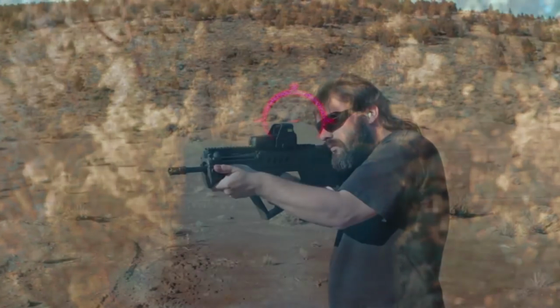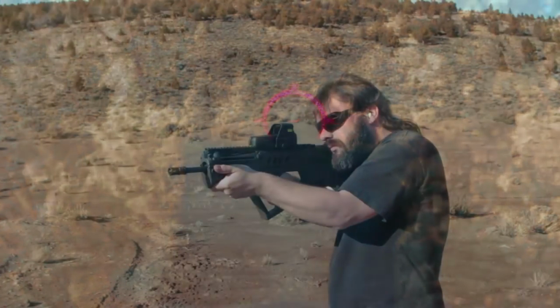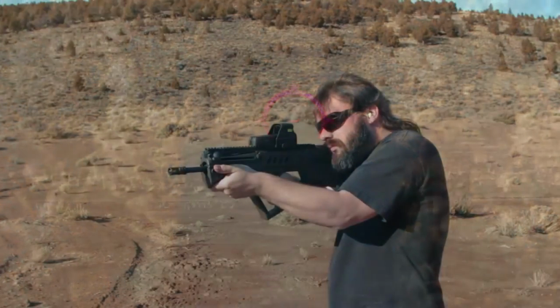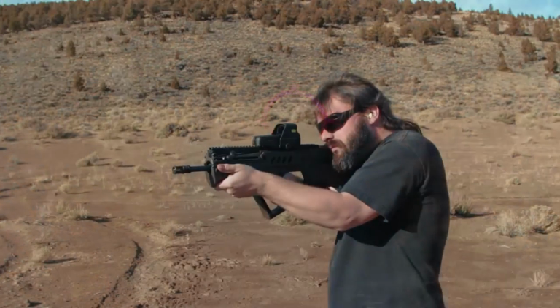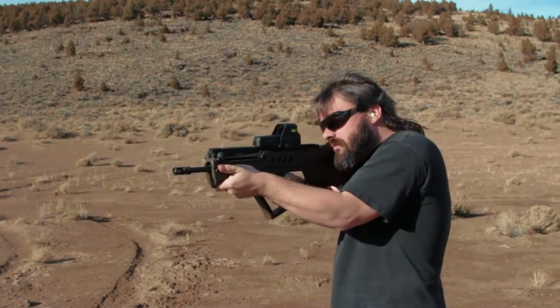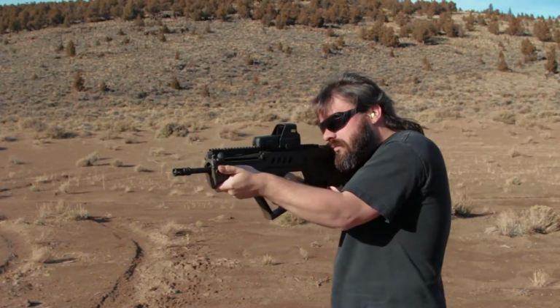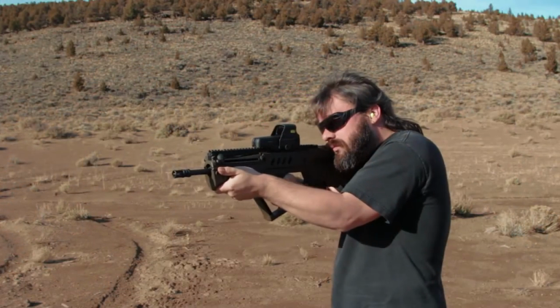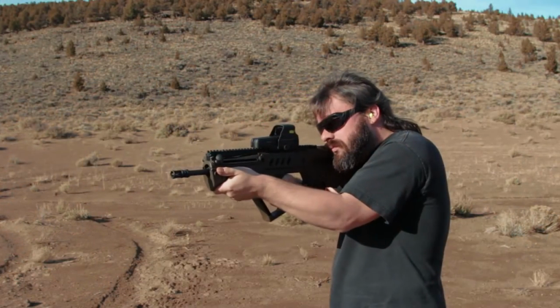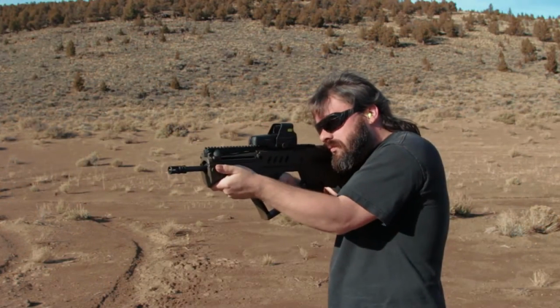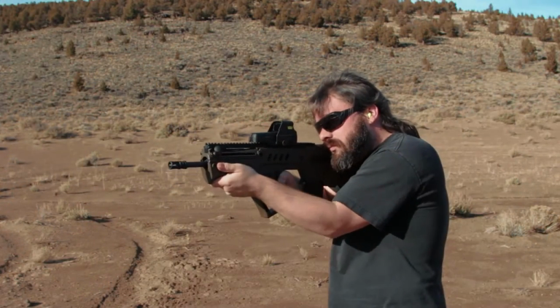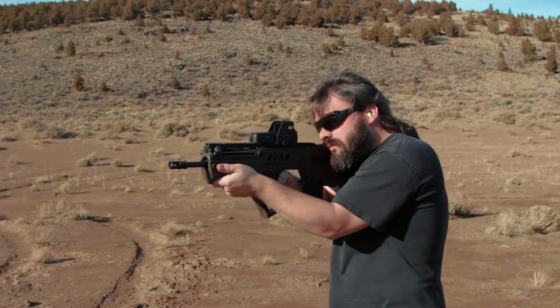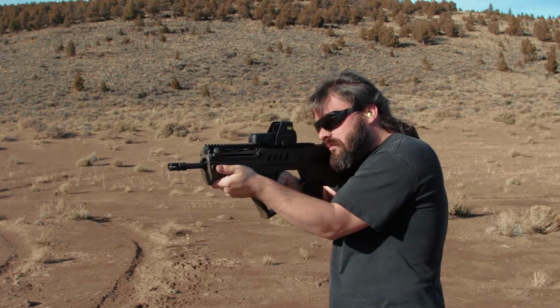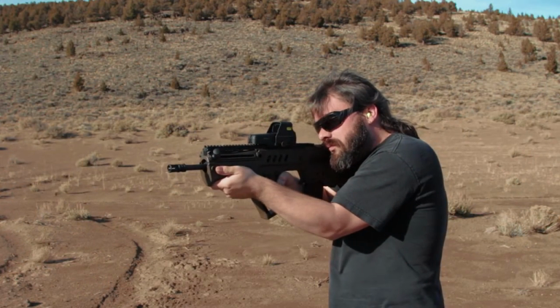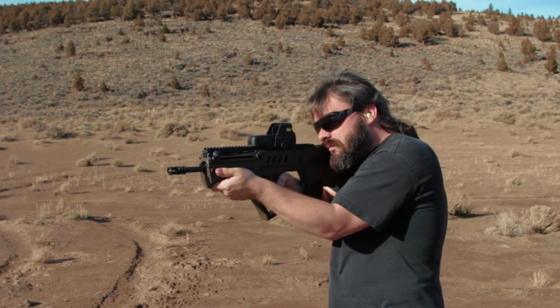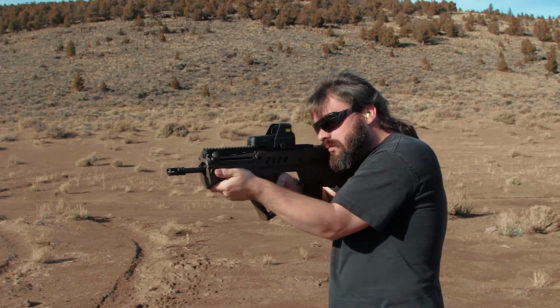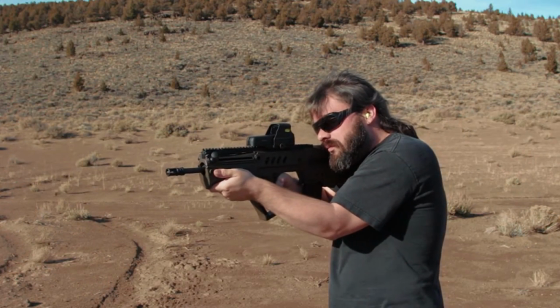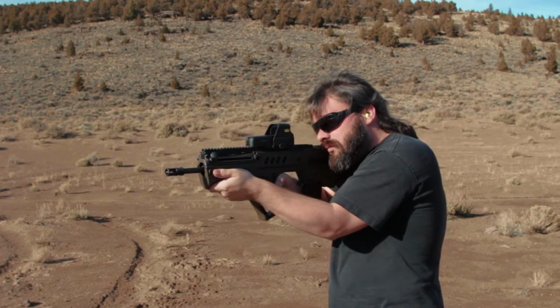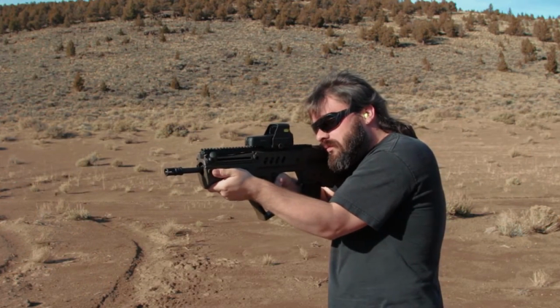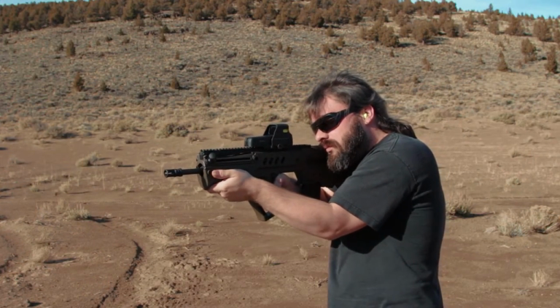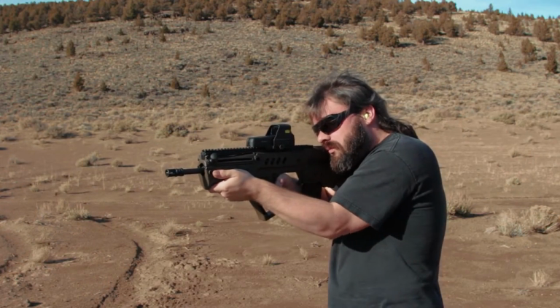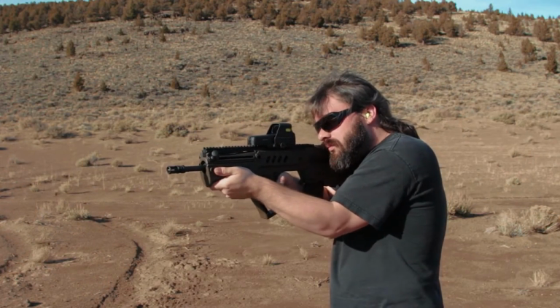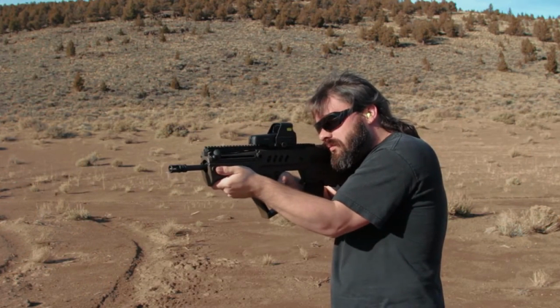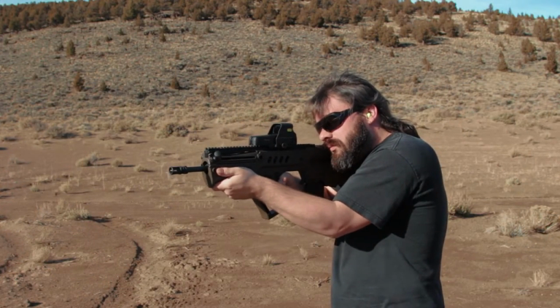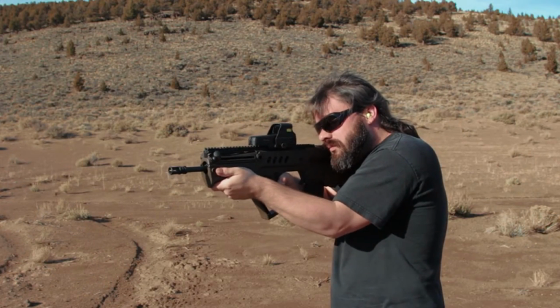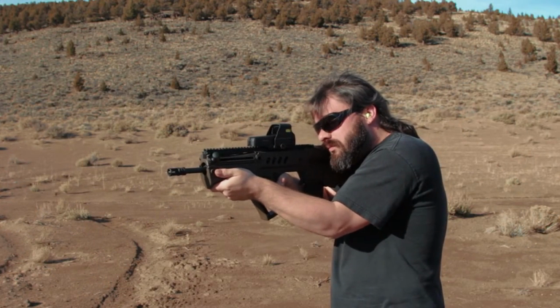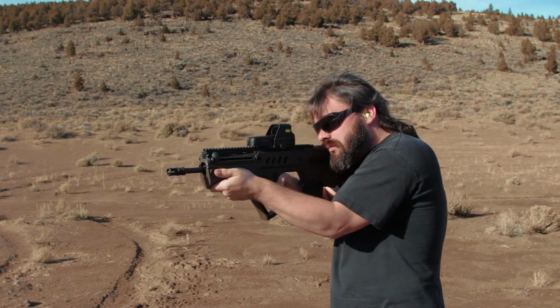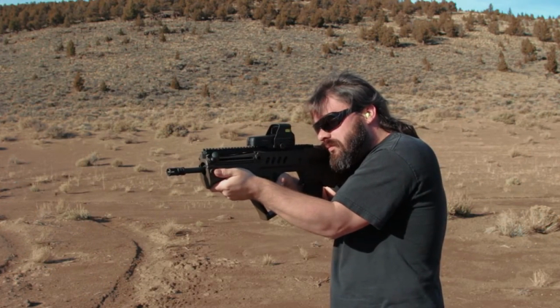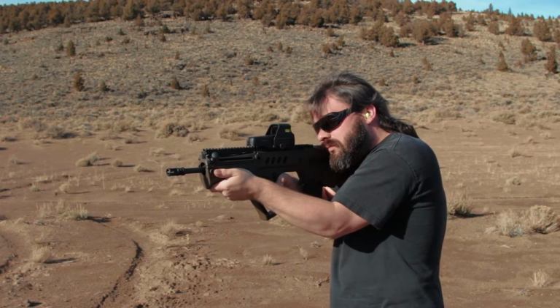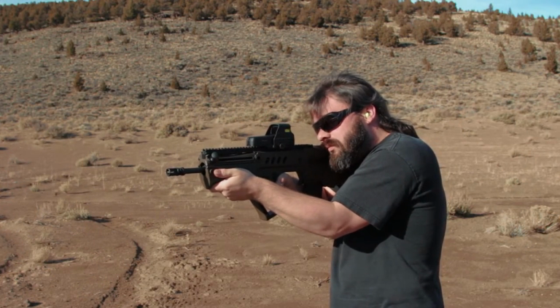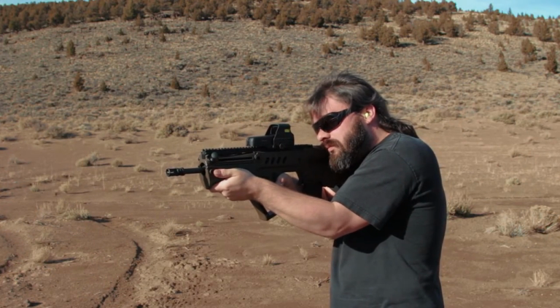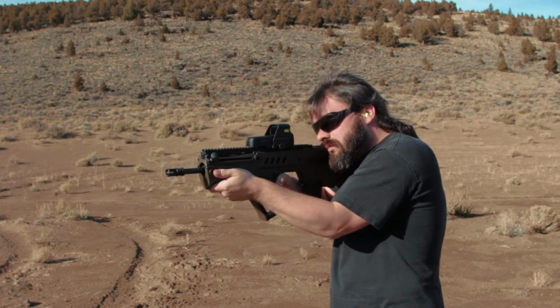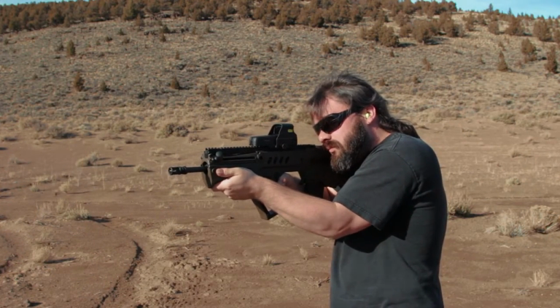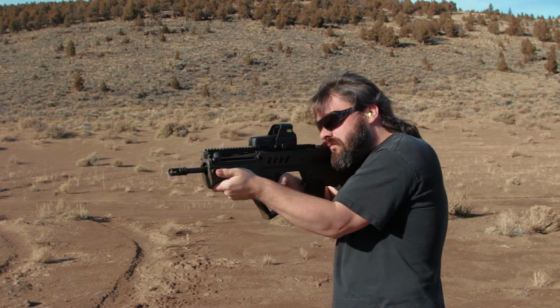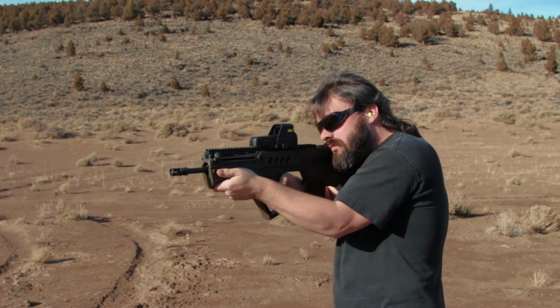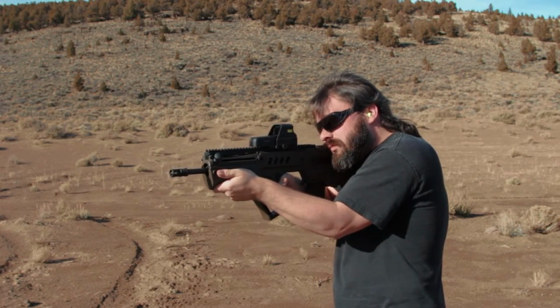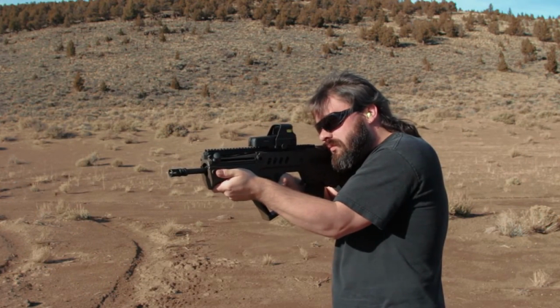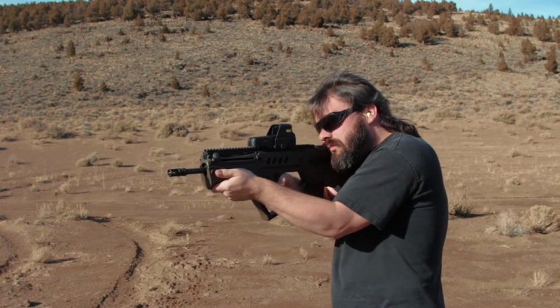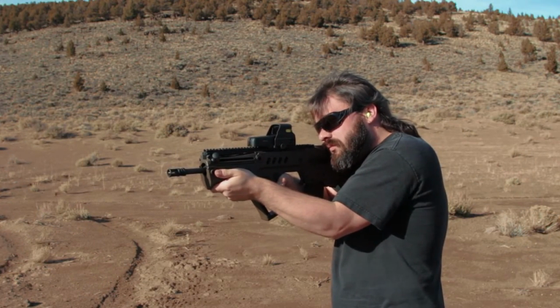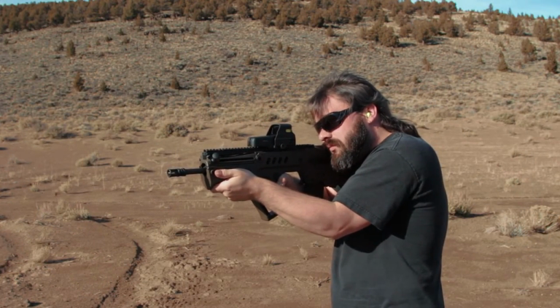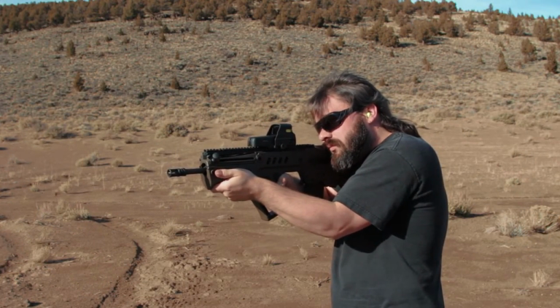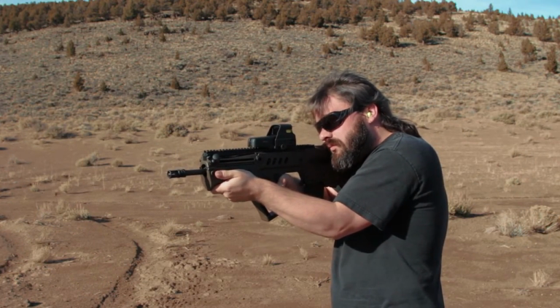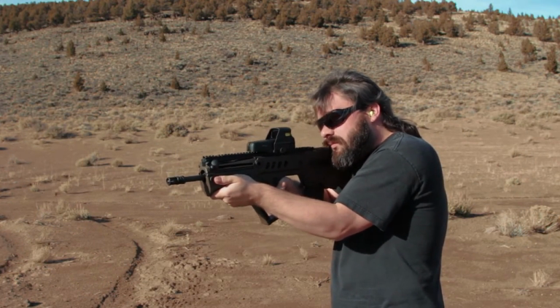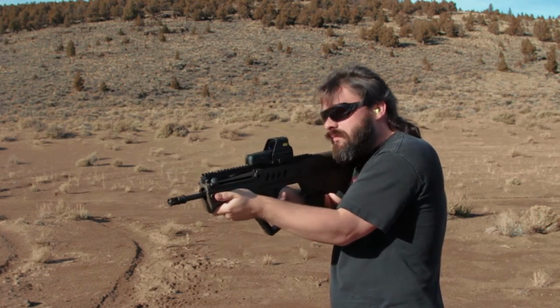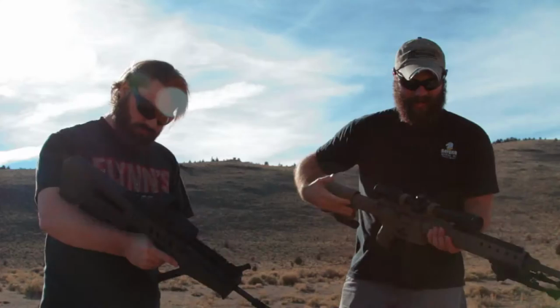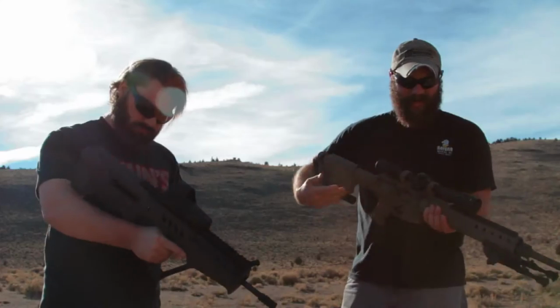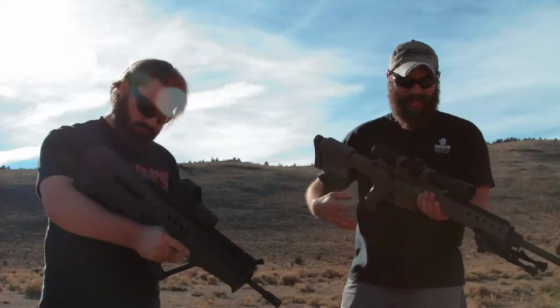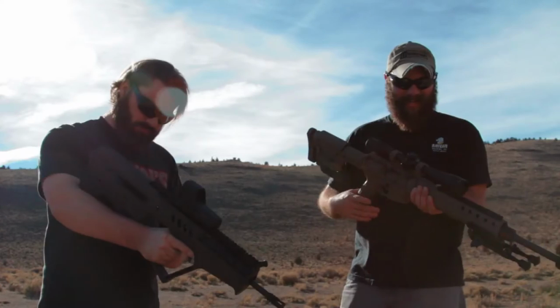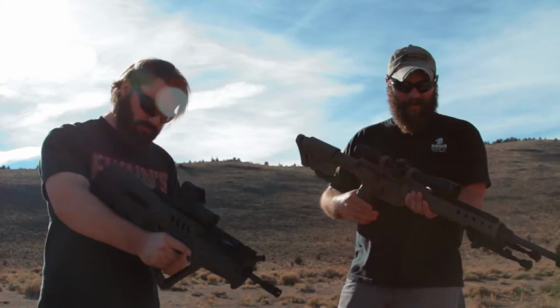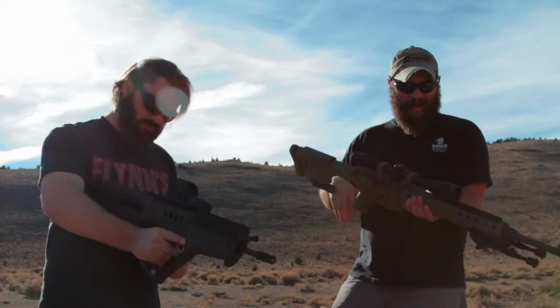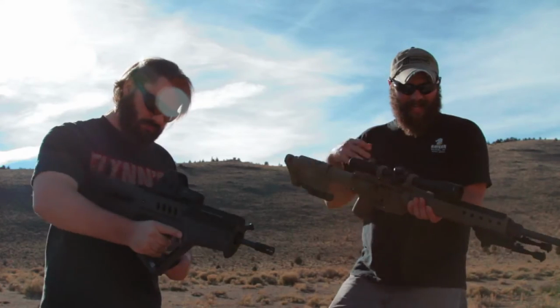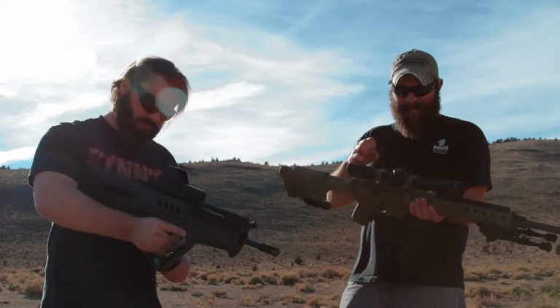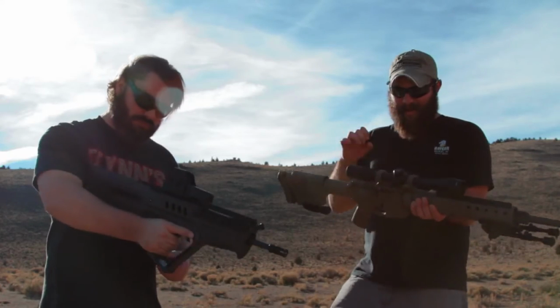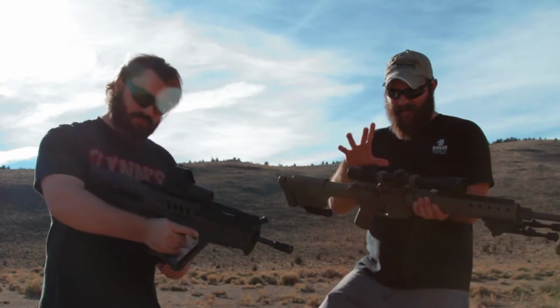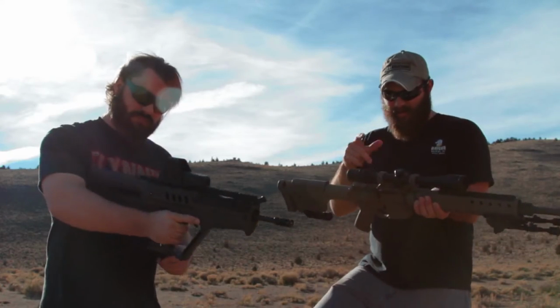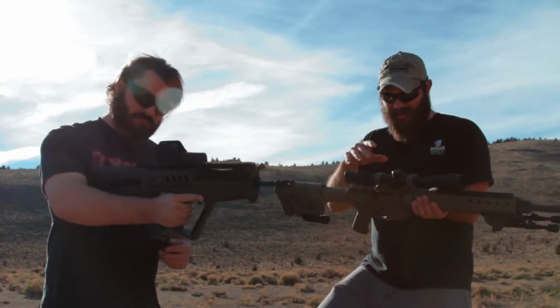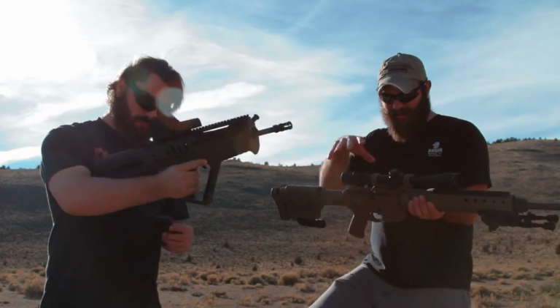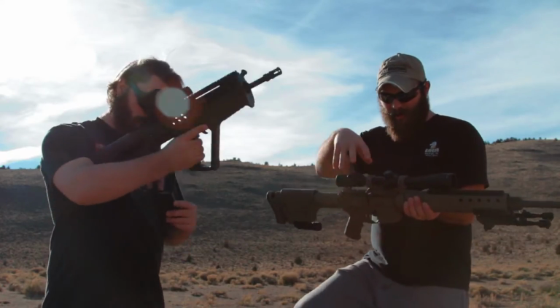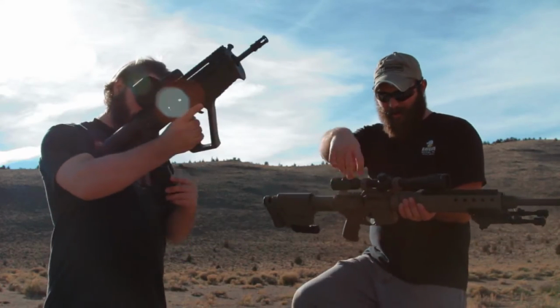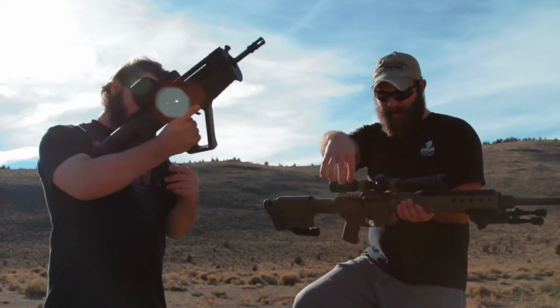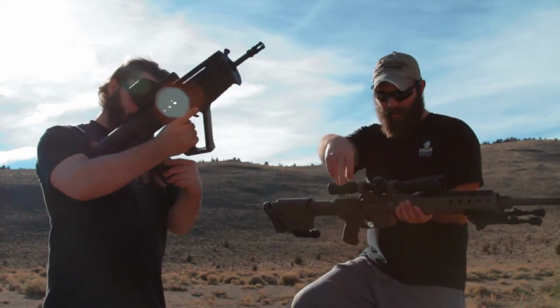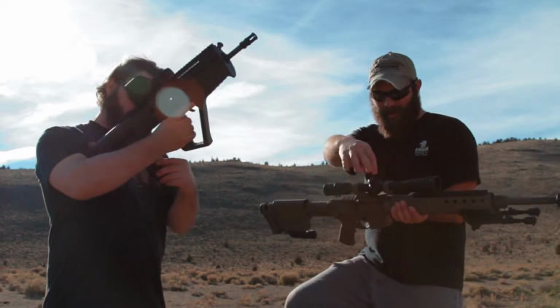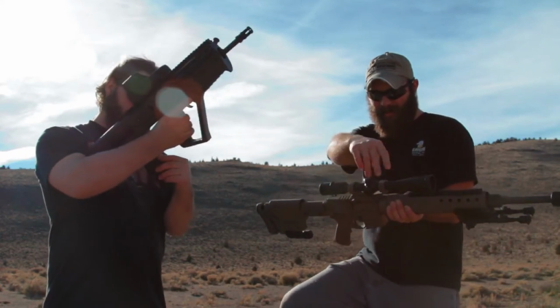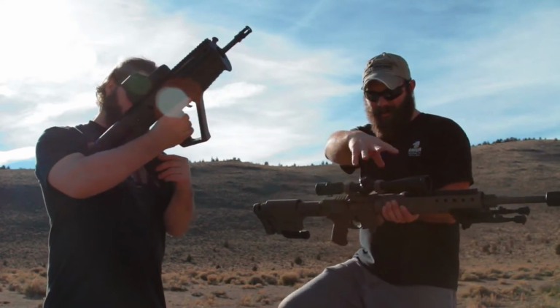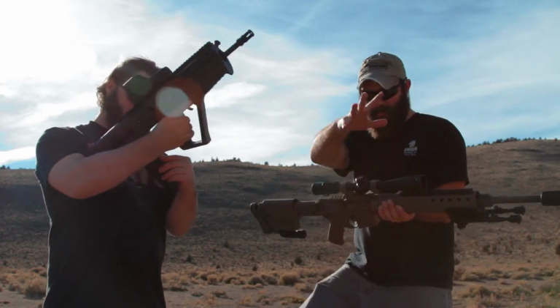I tried shooting the Tavor and honestly I didn't really look all that cool, so I enlisted the help of my good friend Scott.